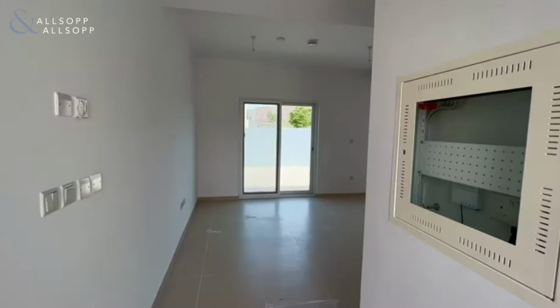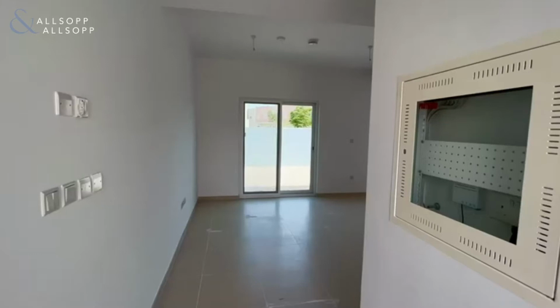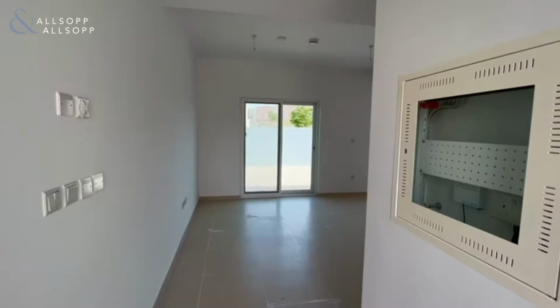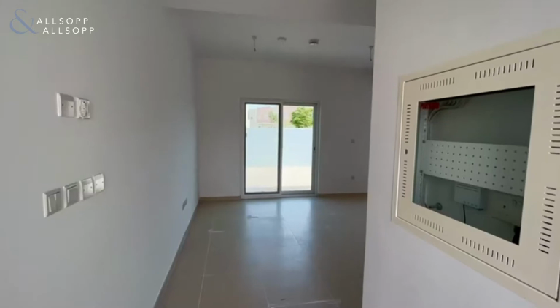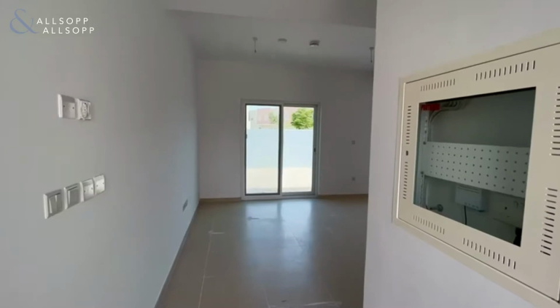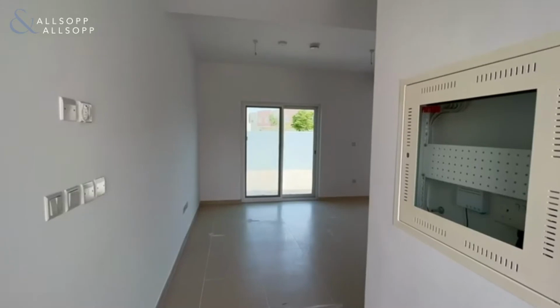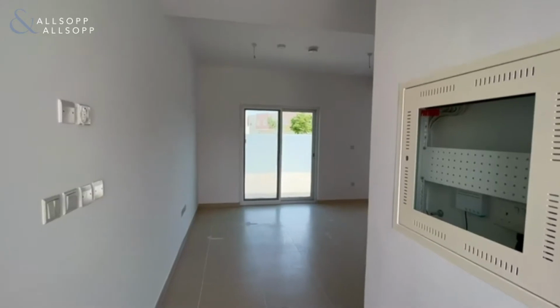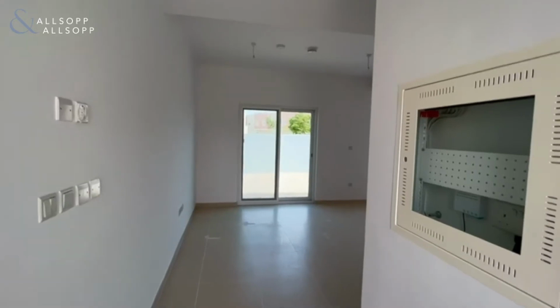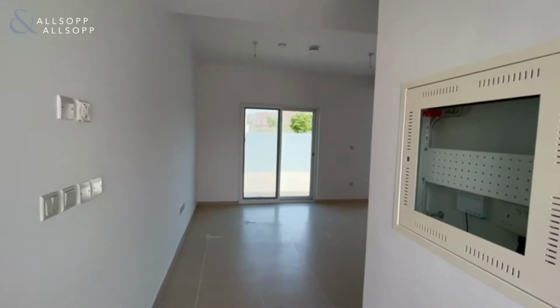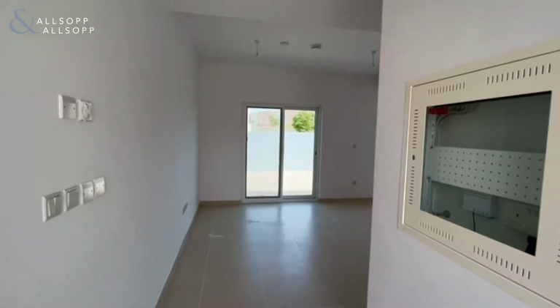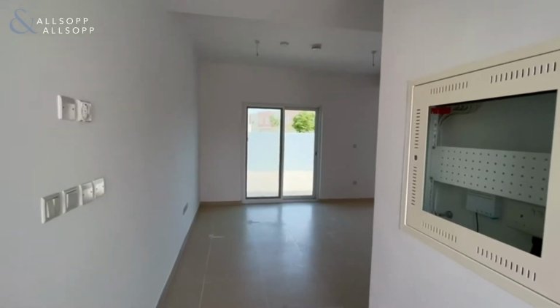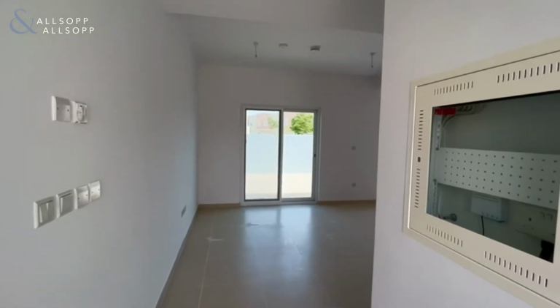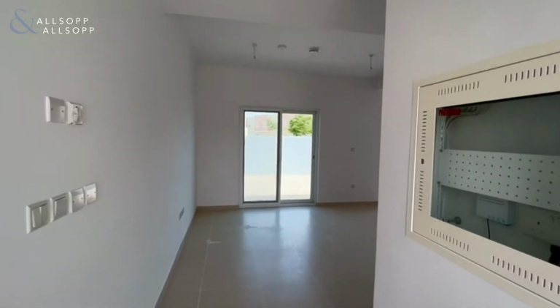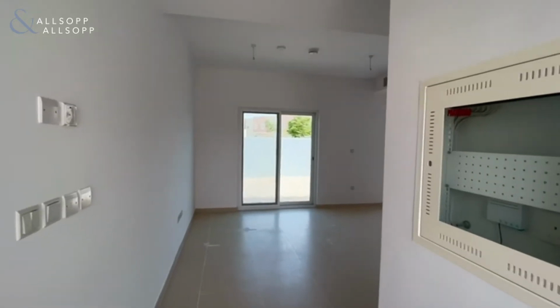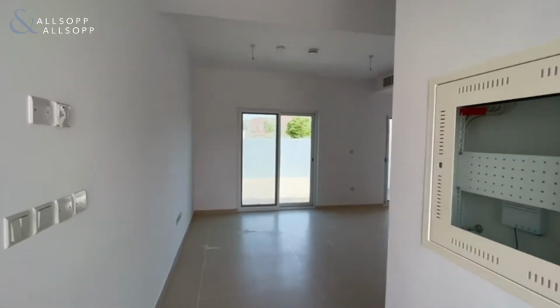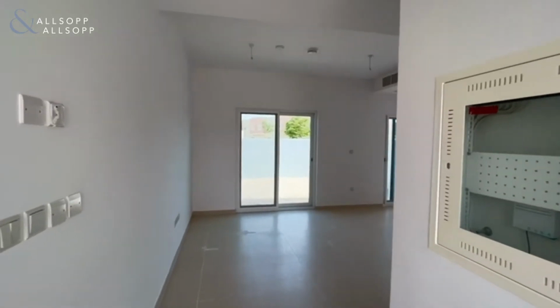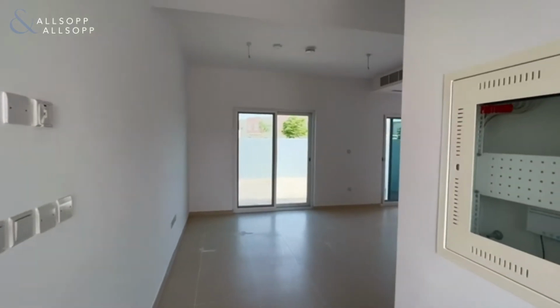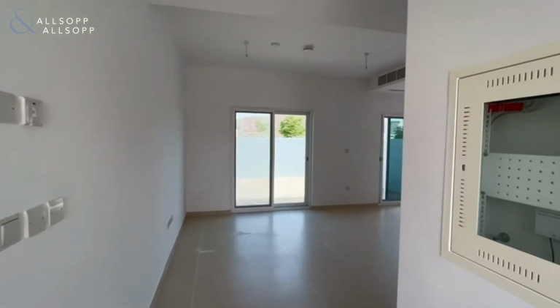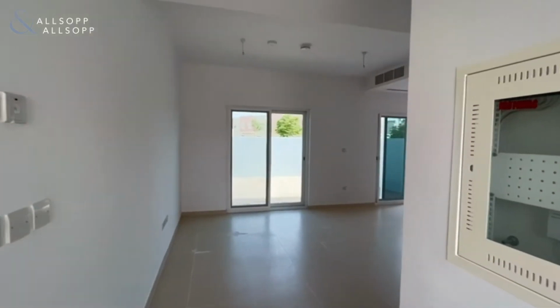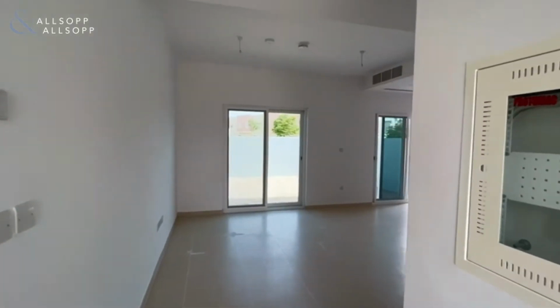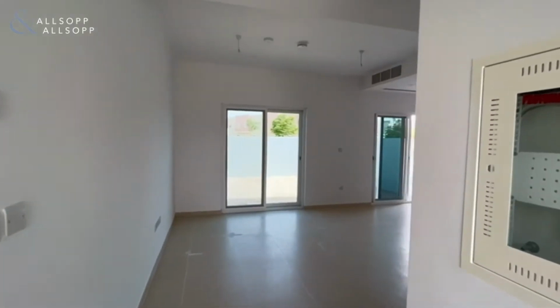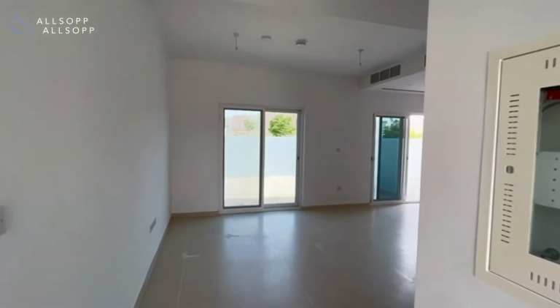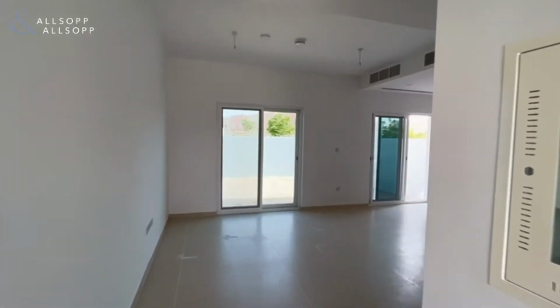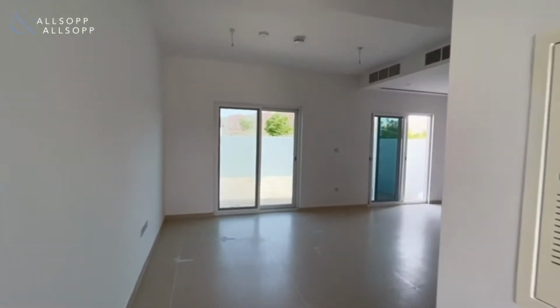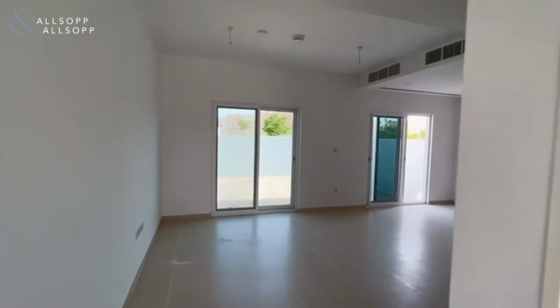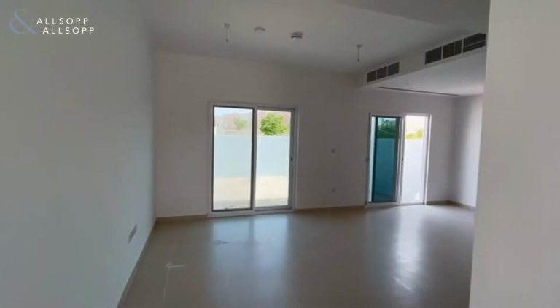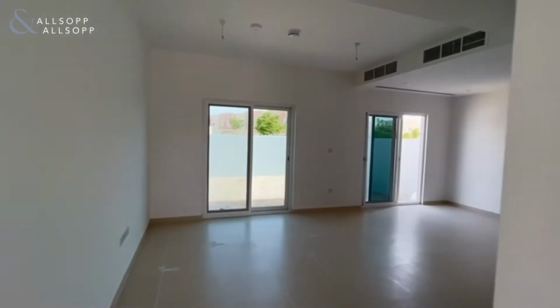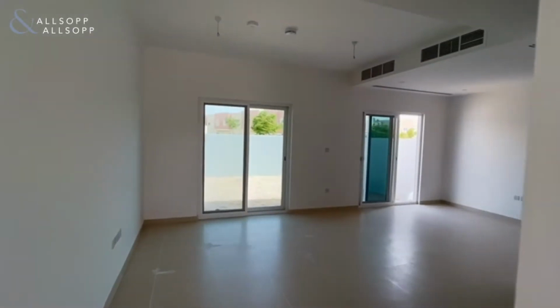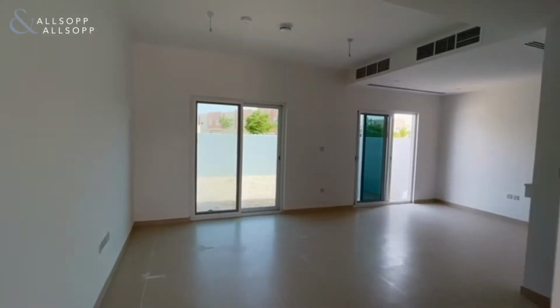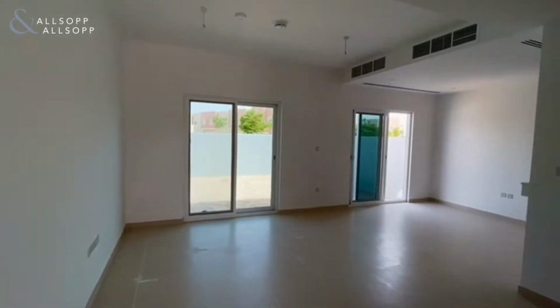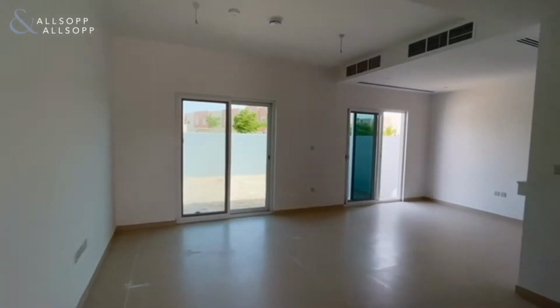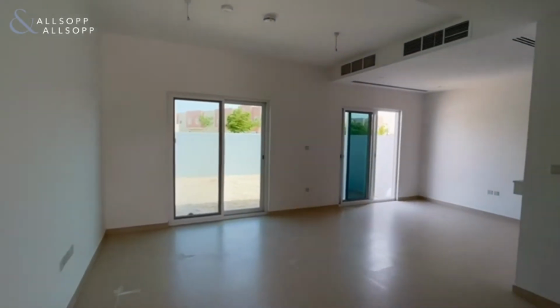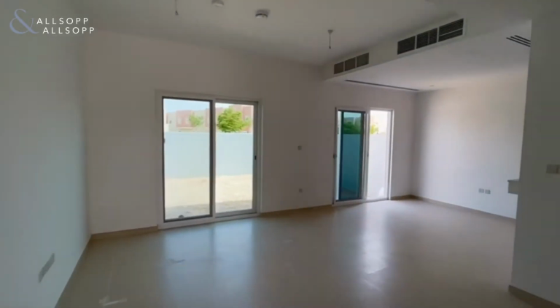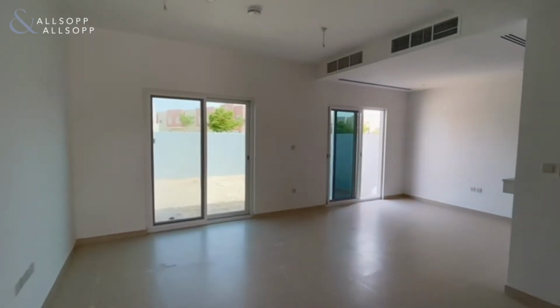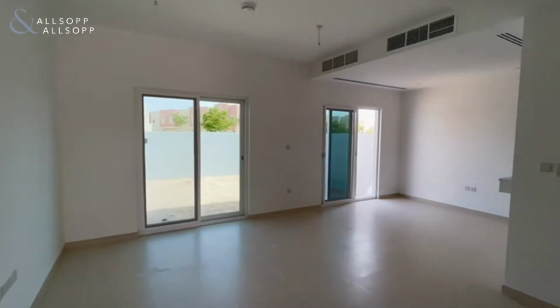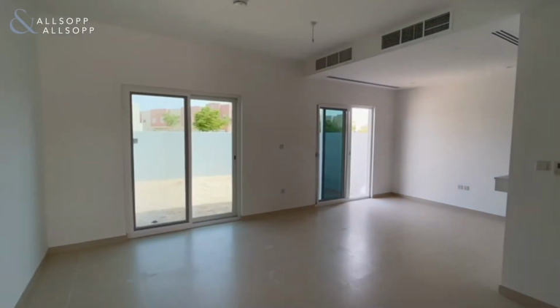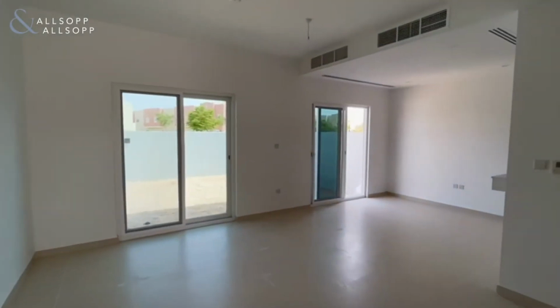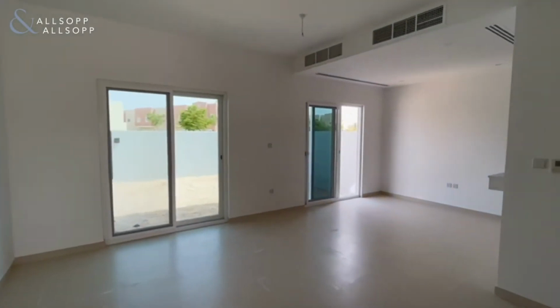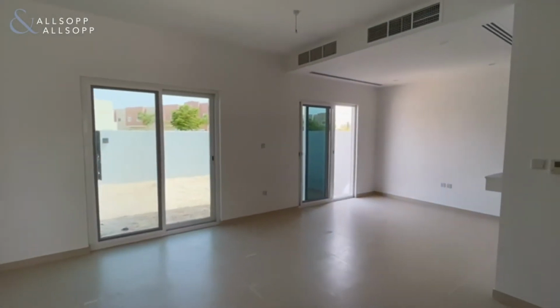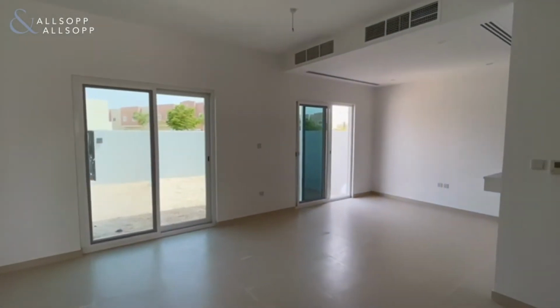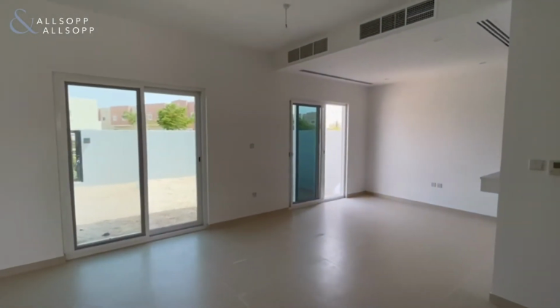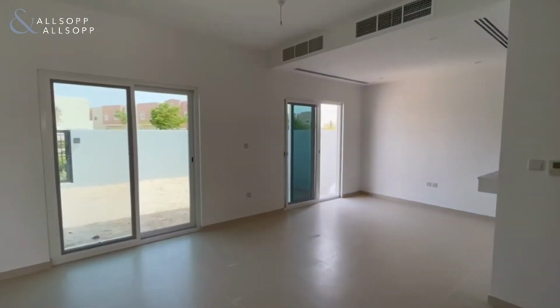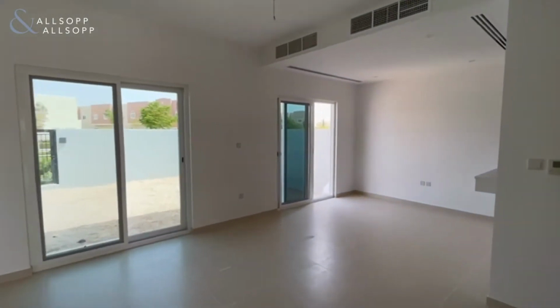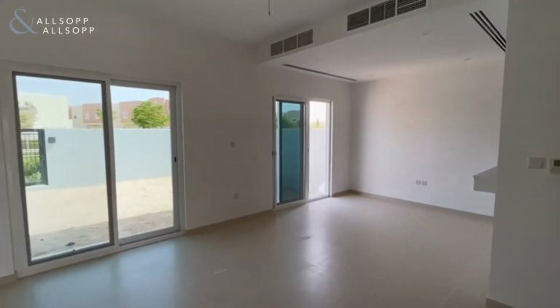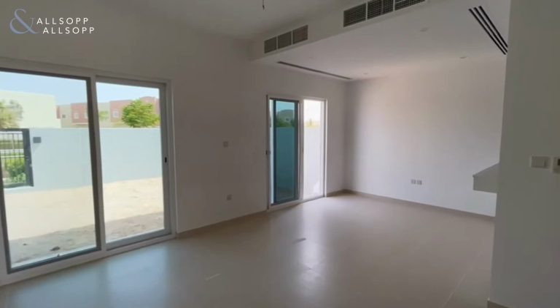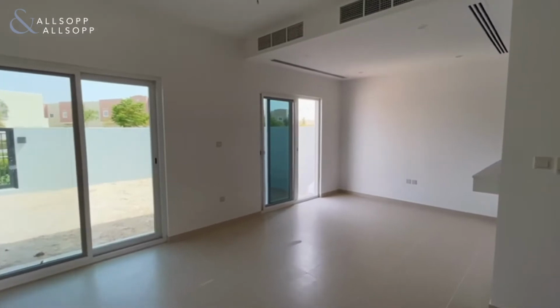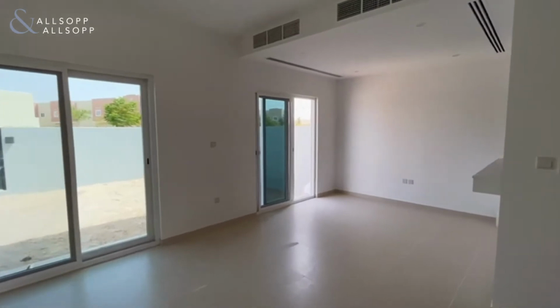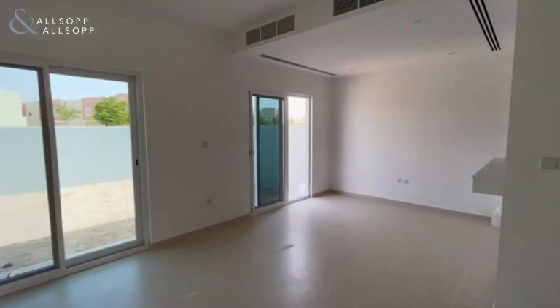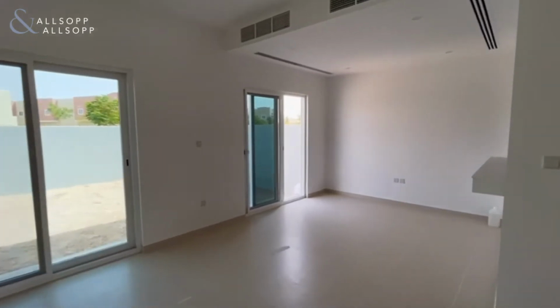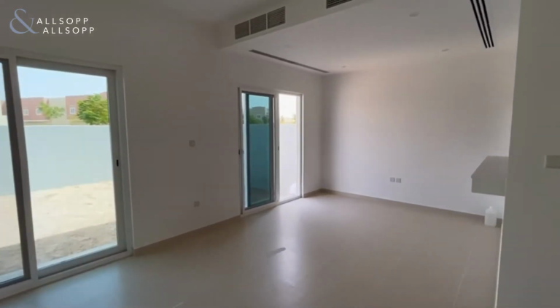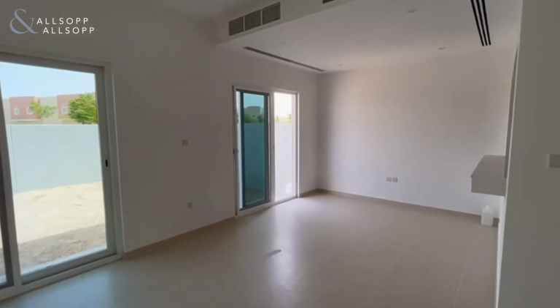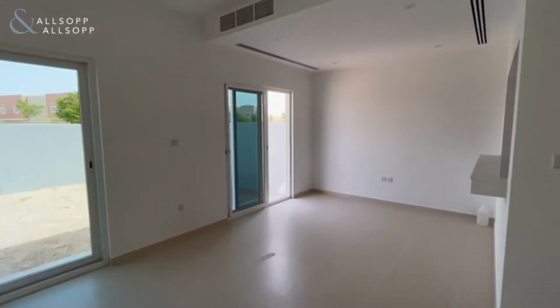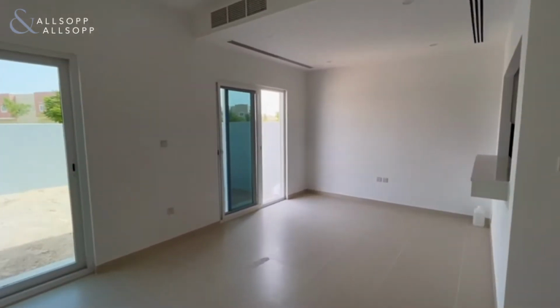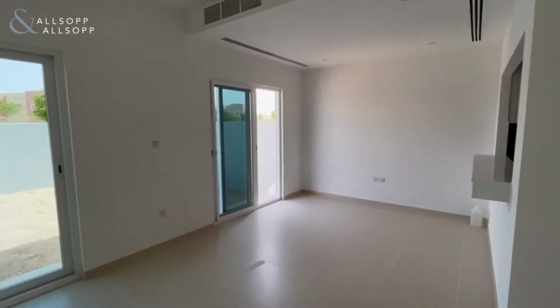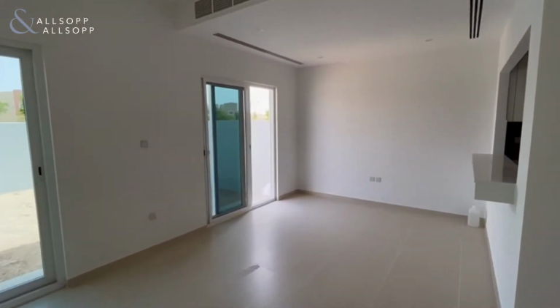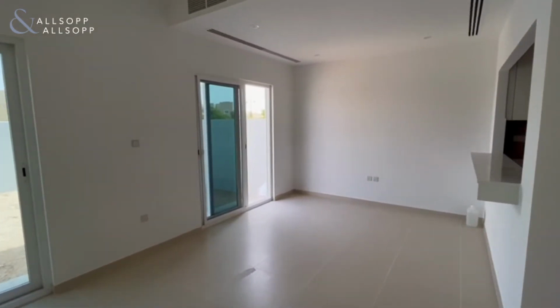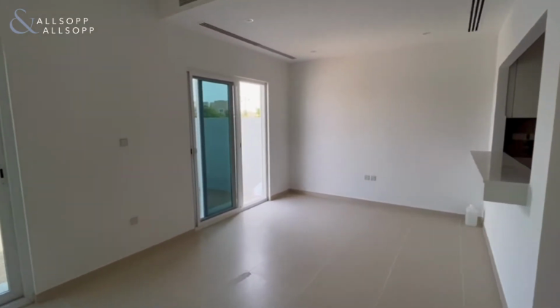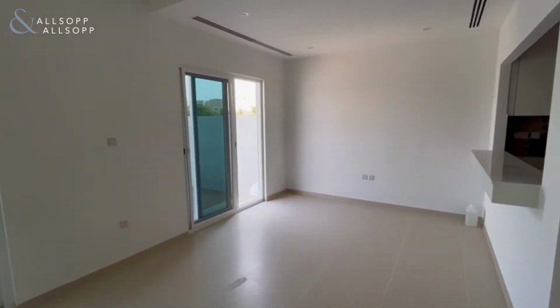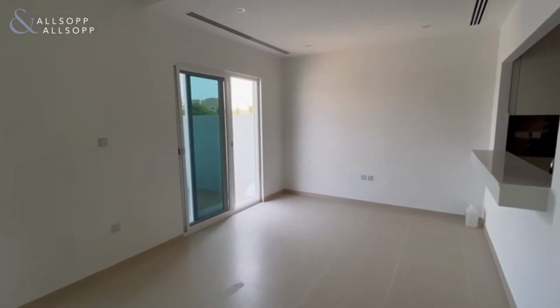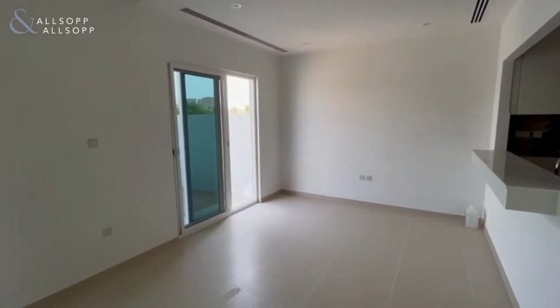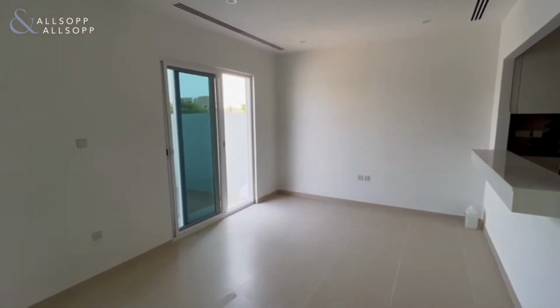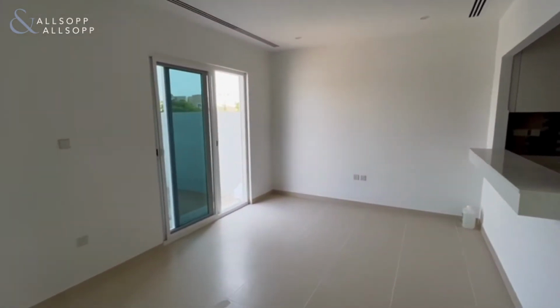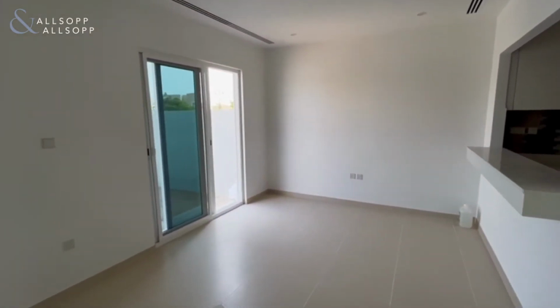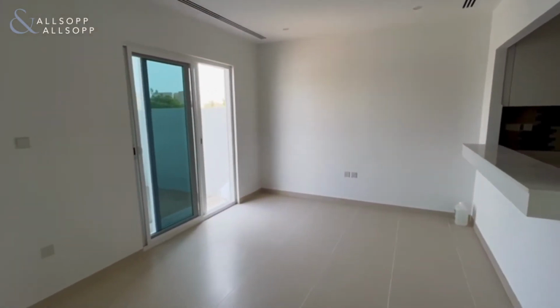Hello, this is Kirsty from Allsop and Allsop showing you this three-bedroom townhouse in Amaranta III, Villanova.